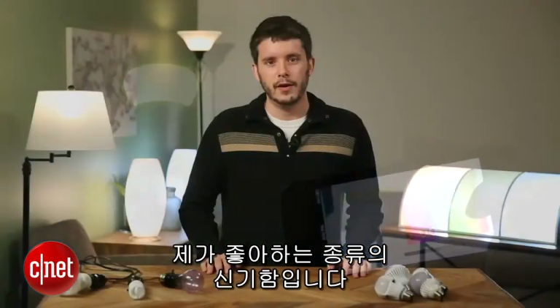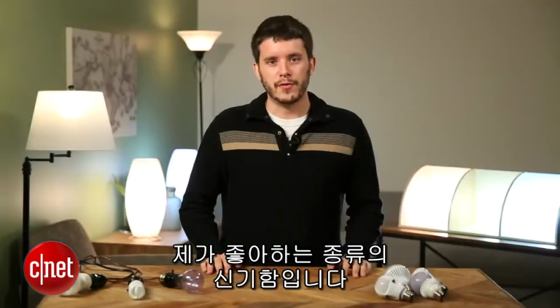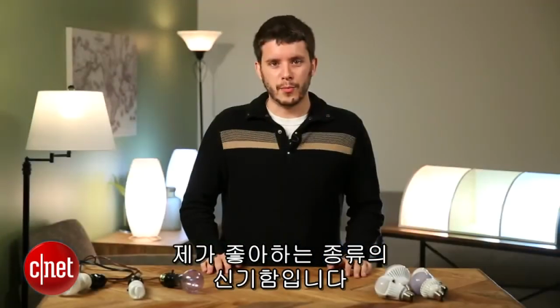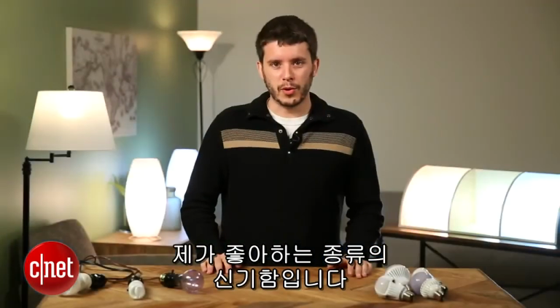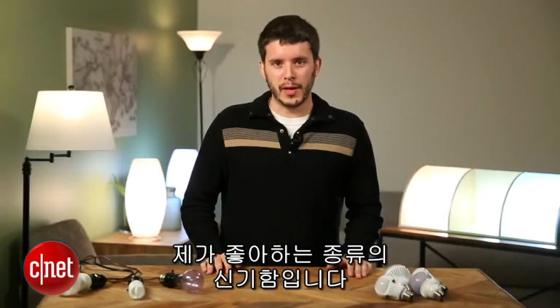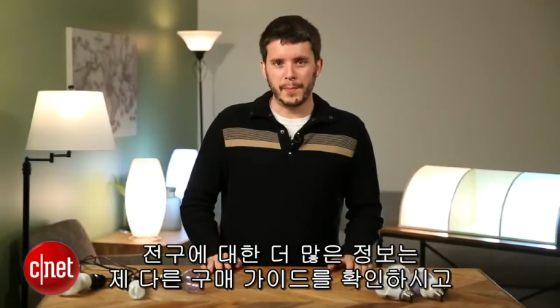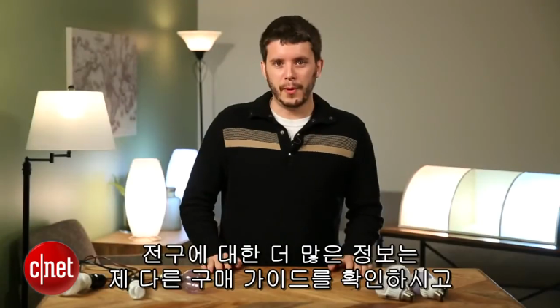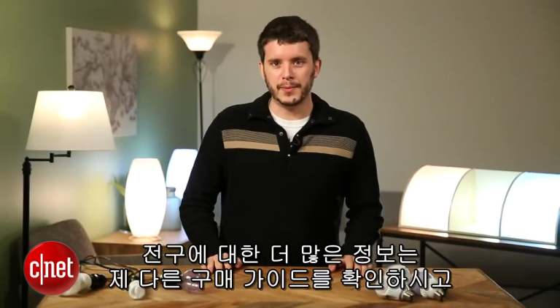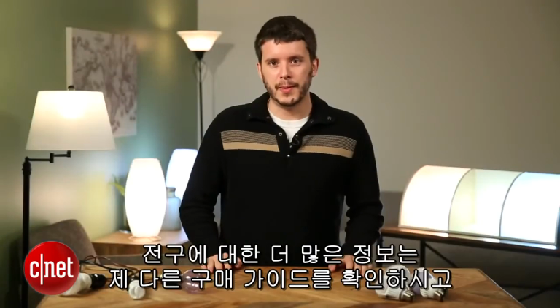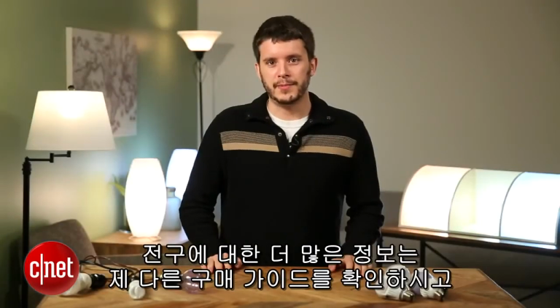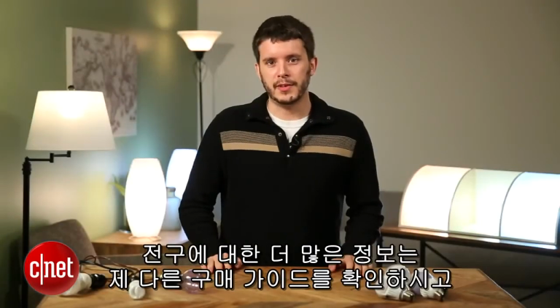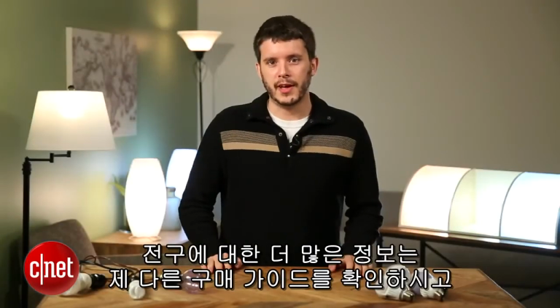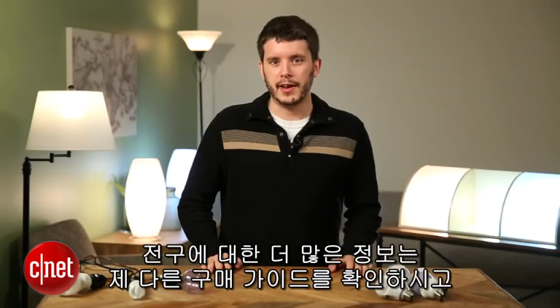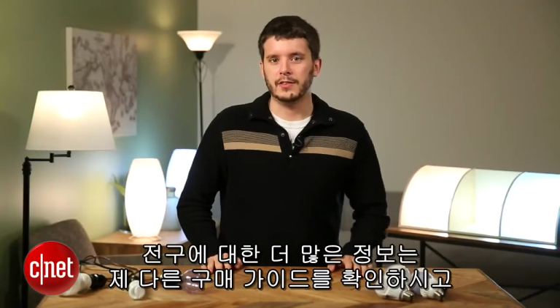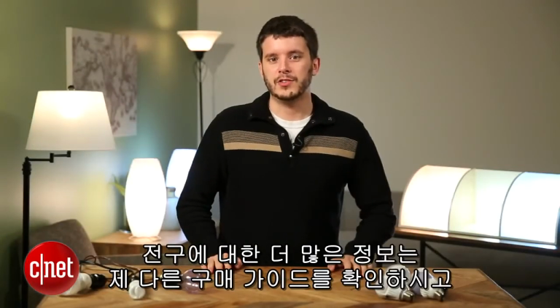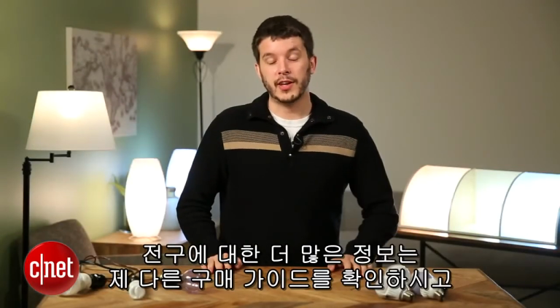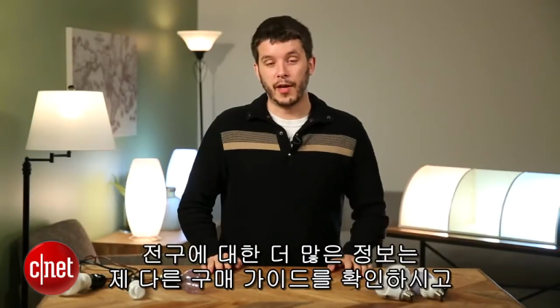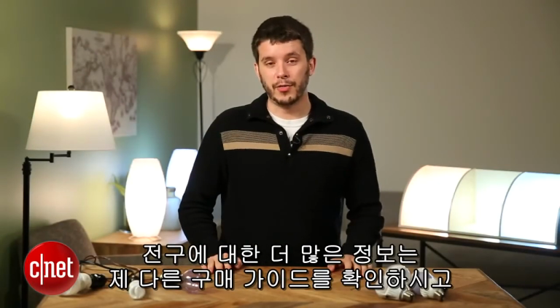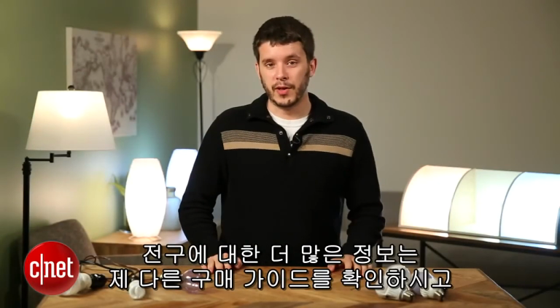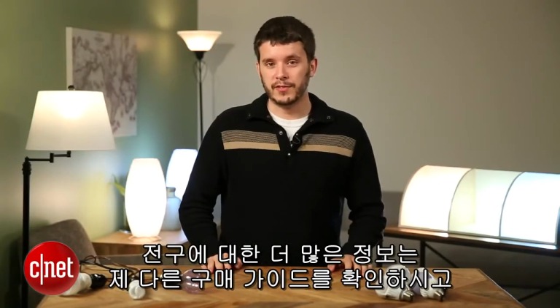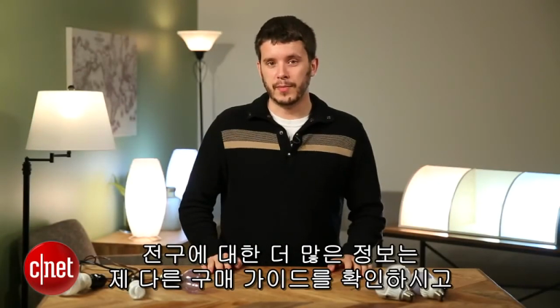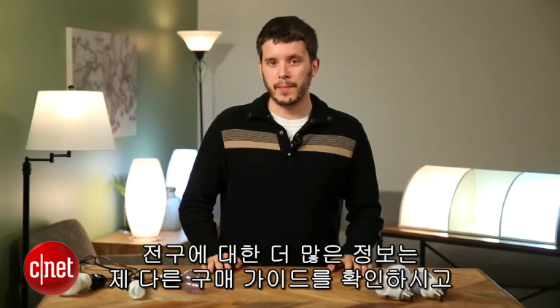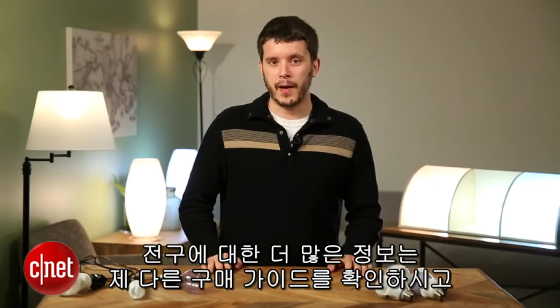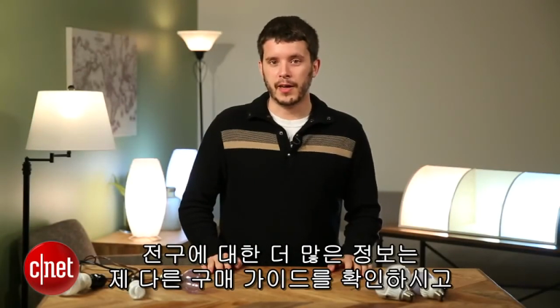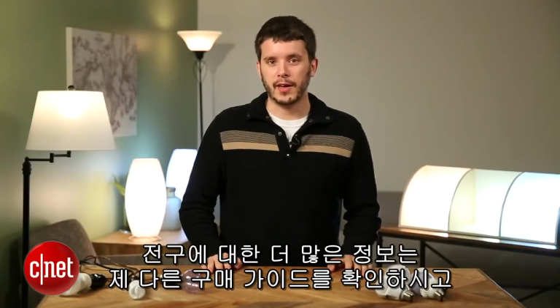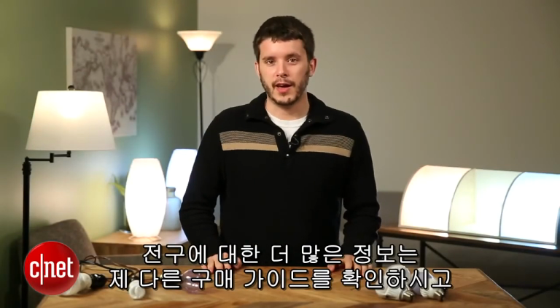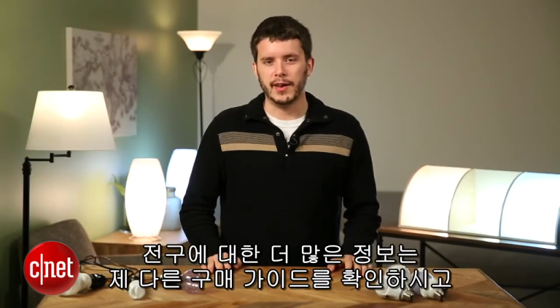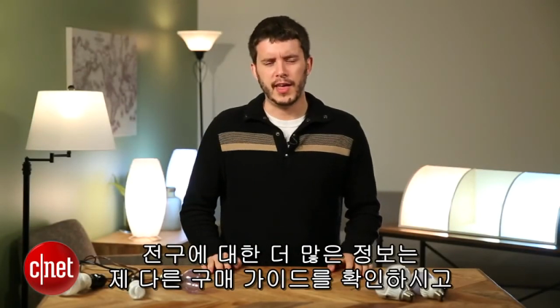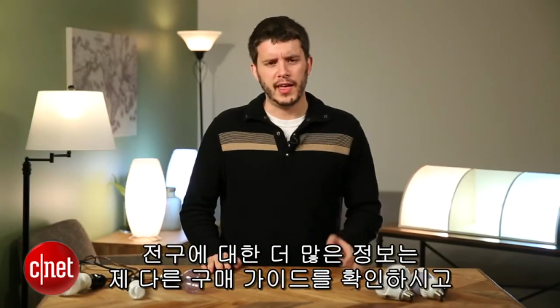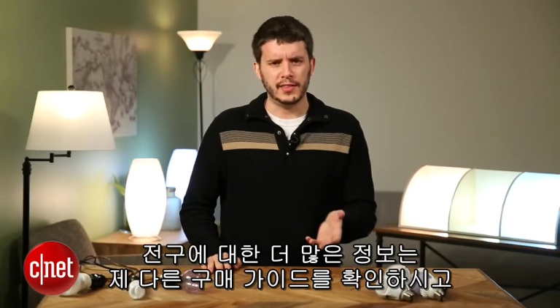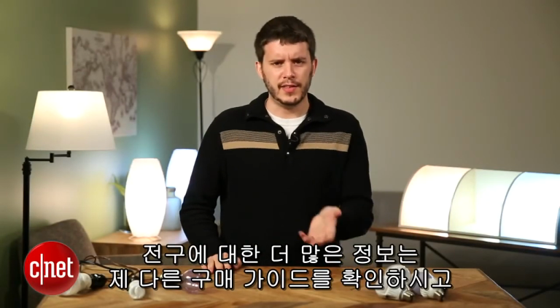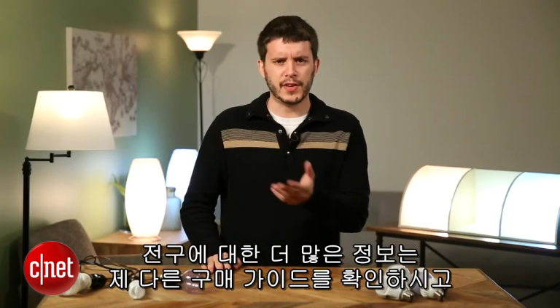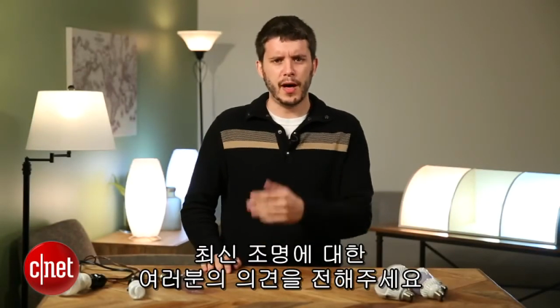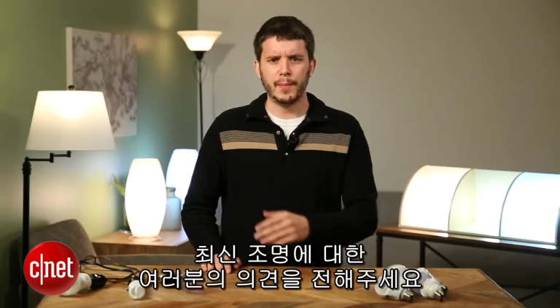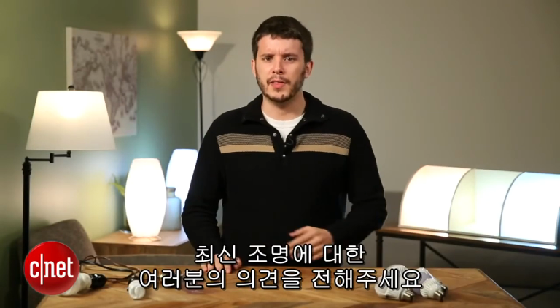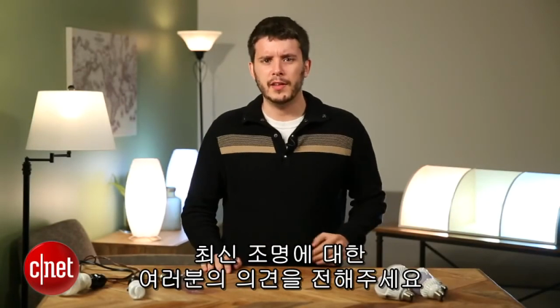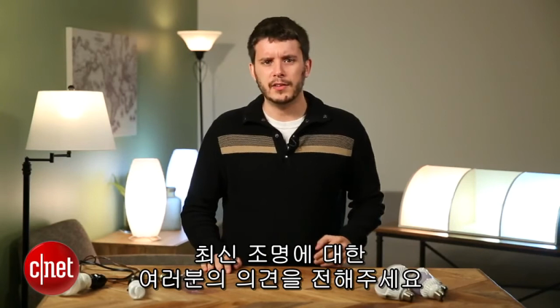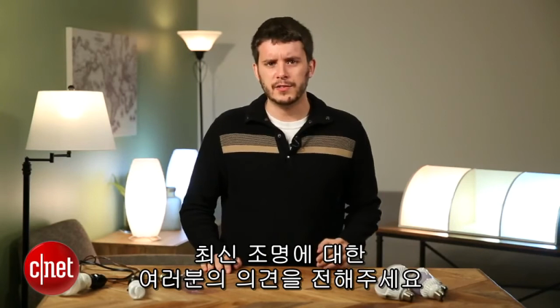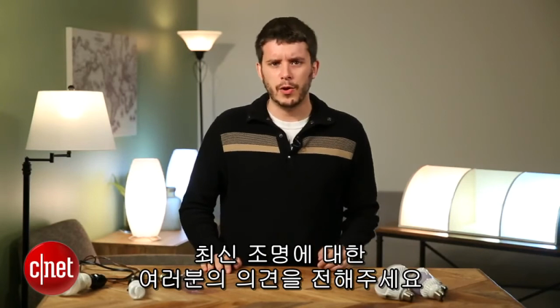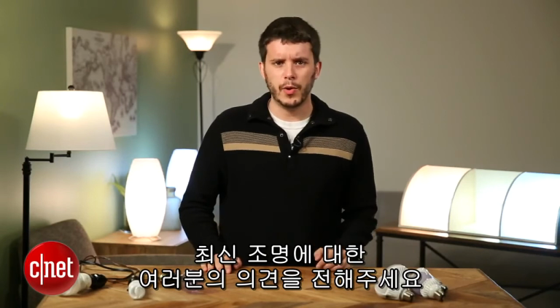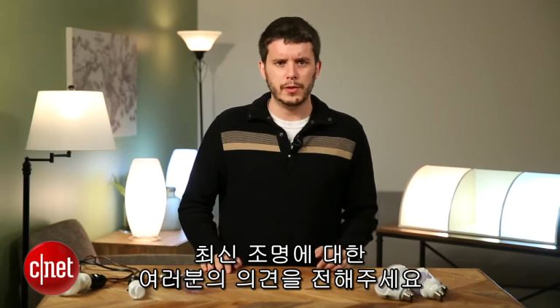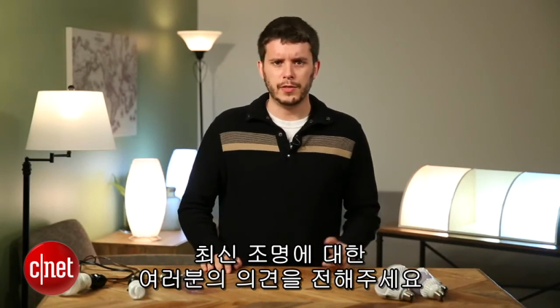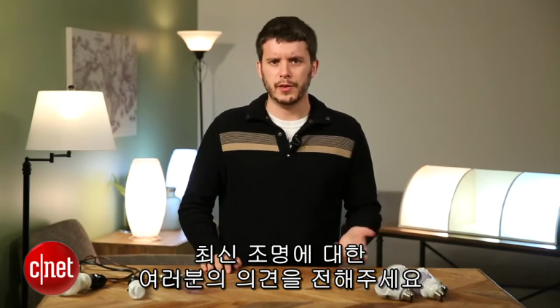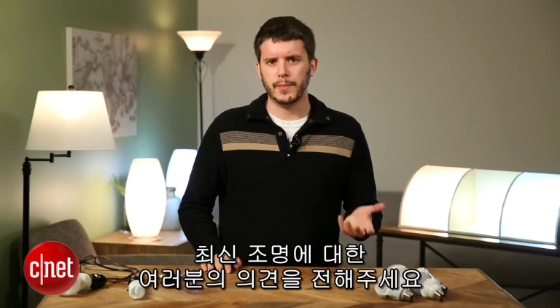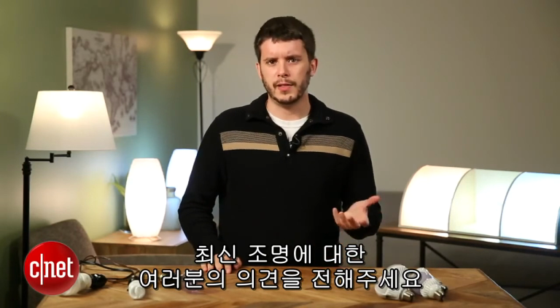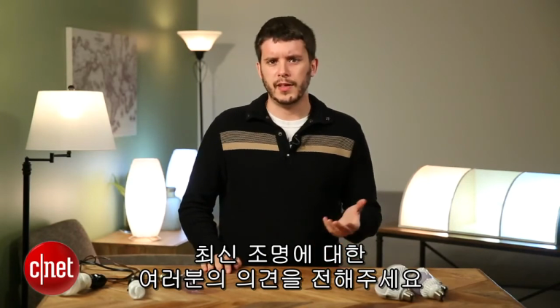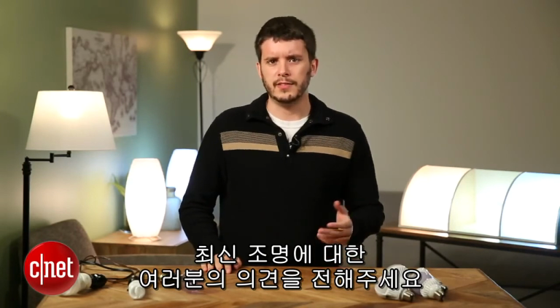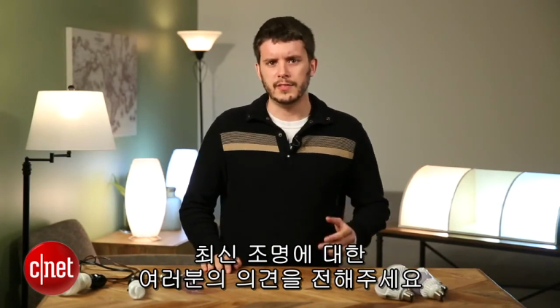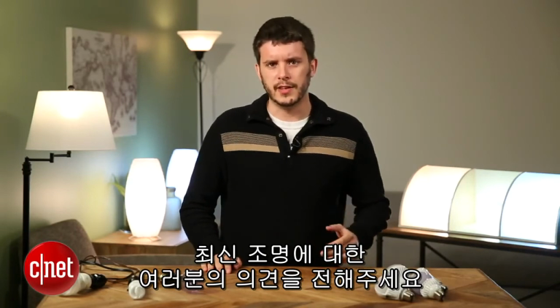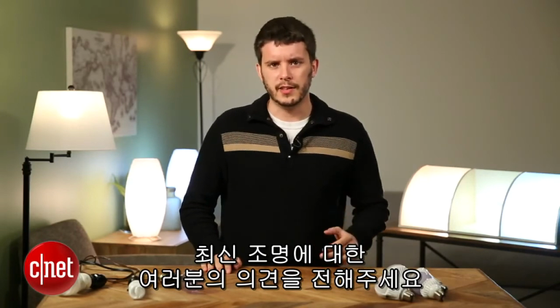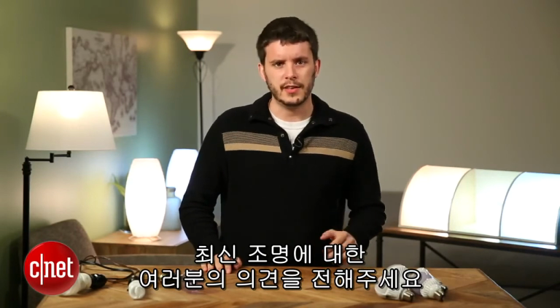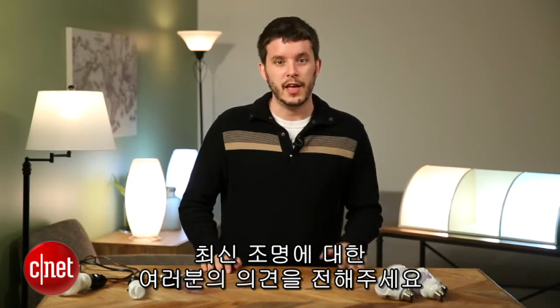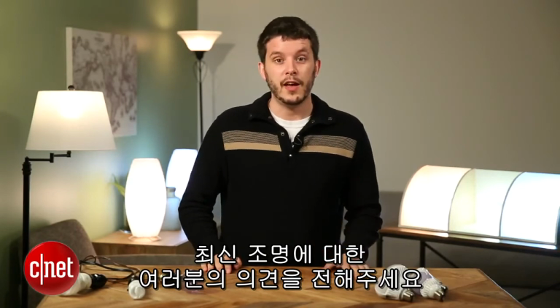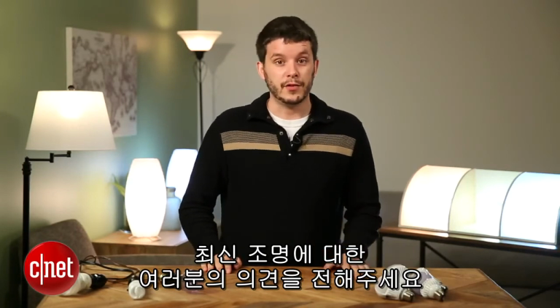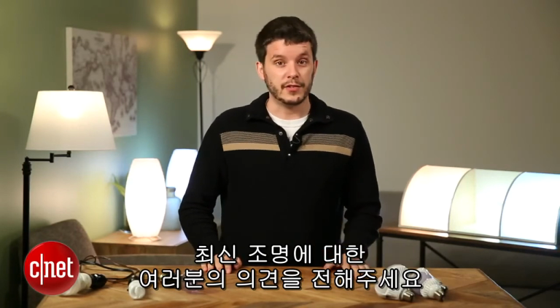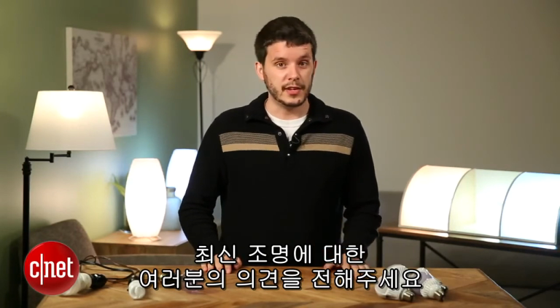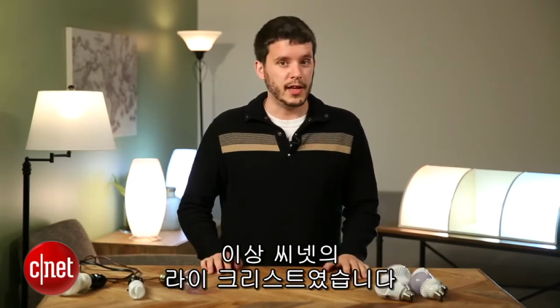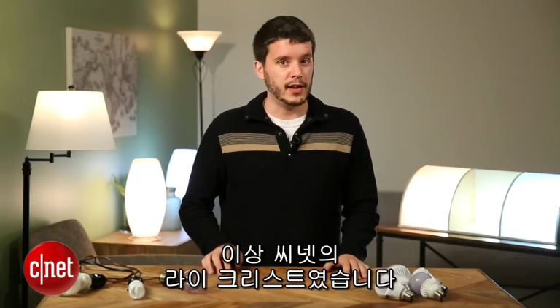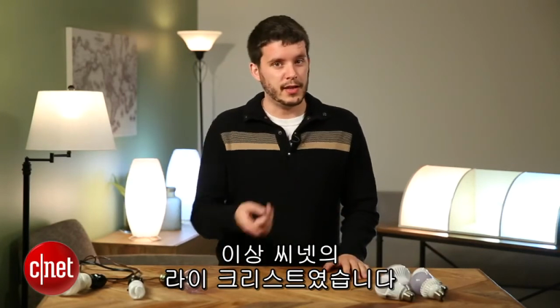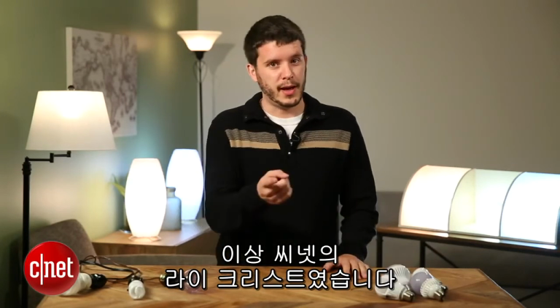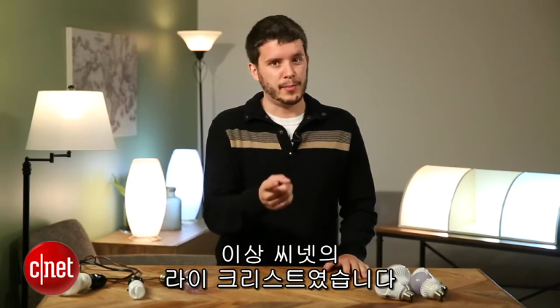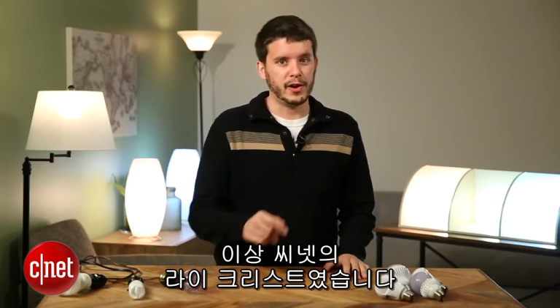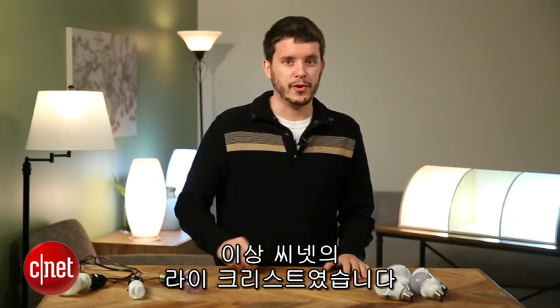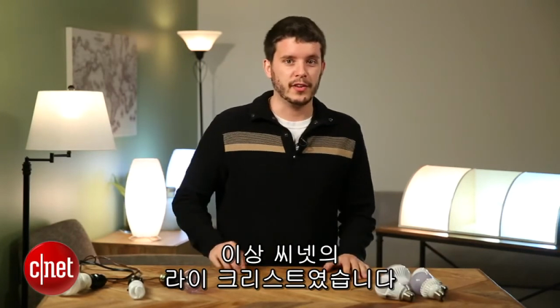For more light bulb tips and guidance, check out the rest of my buying guide and leave a comment — let us know what you think about lights these days. For CNET, I'm Ry Christ.